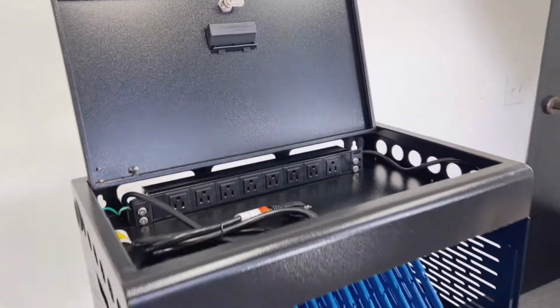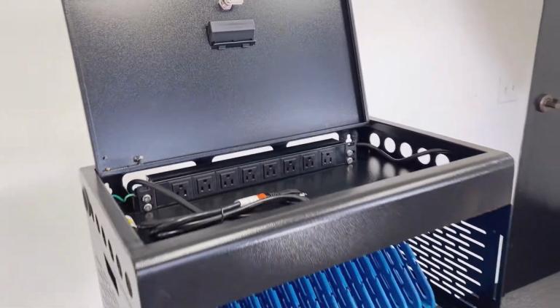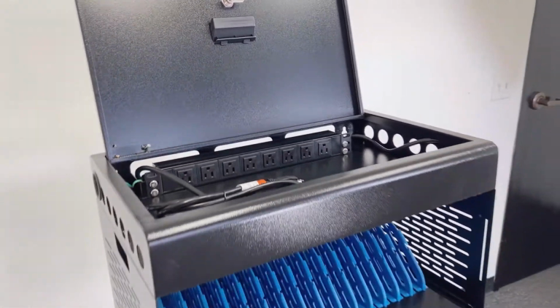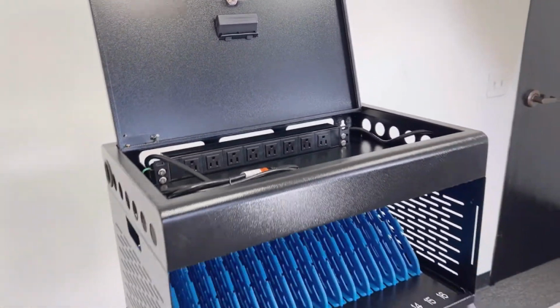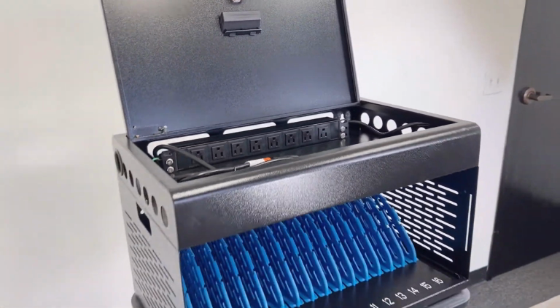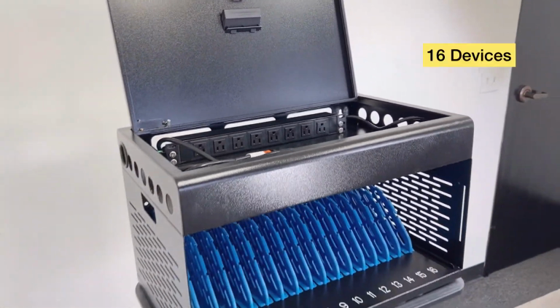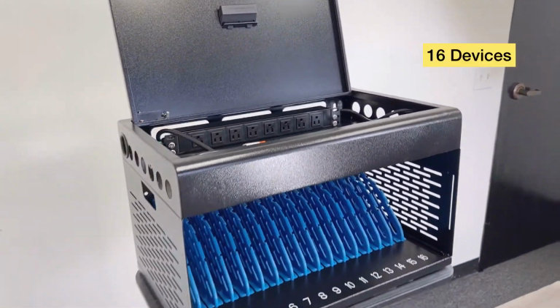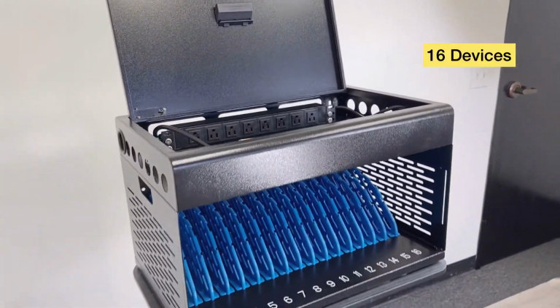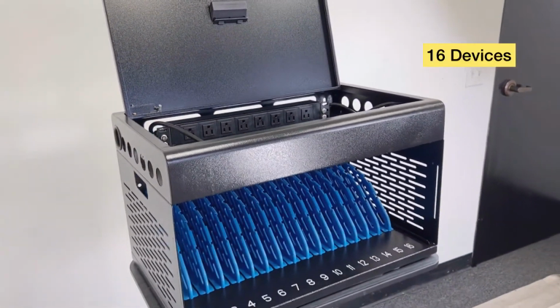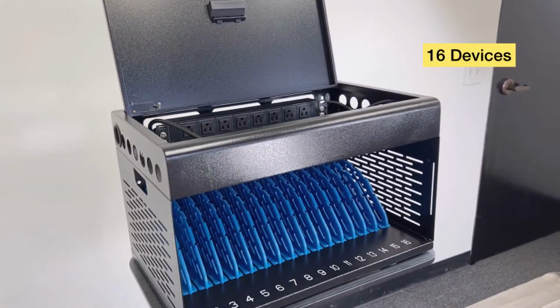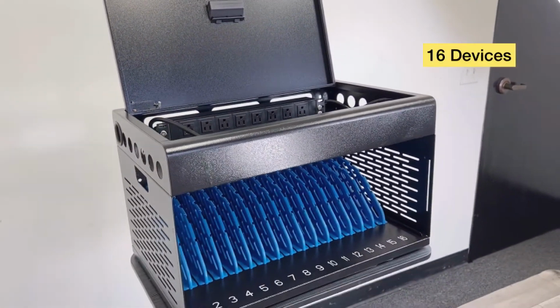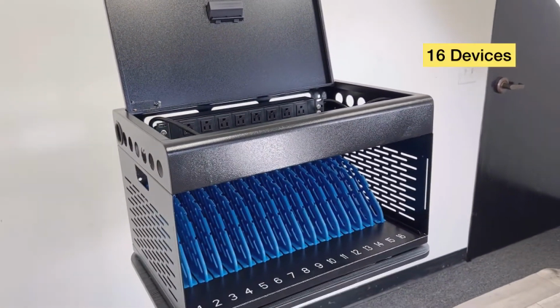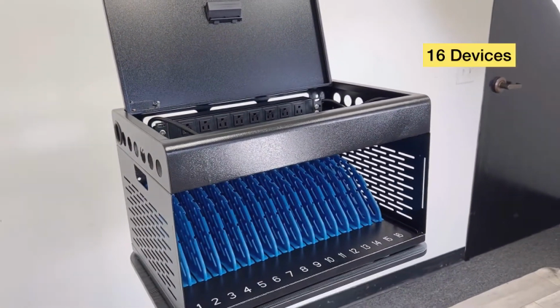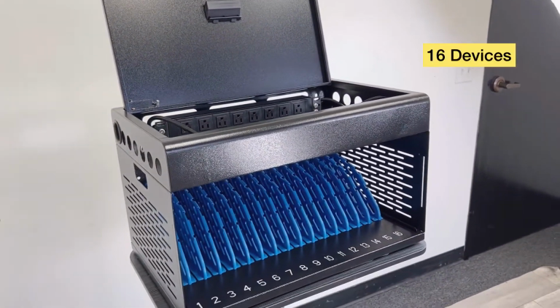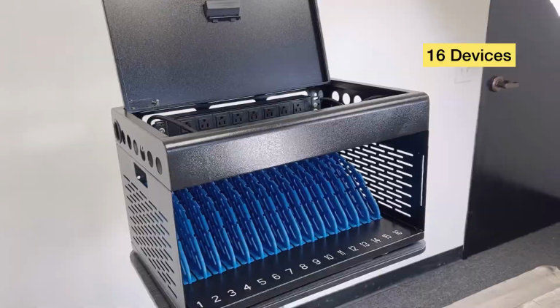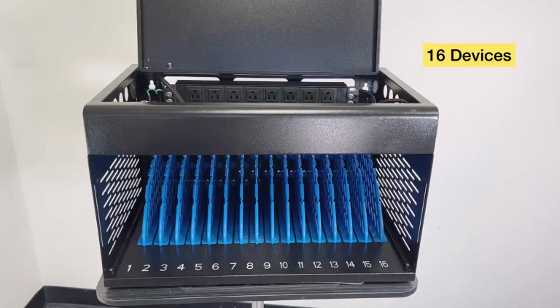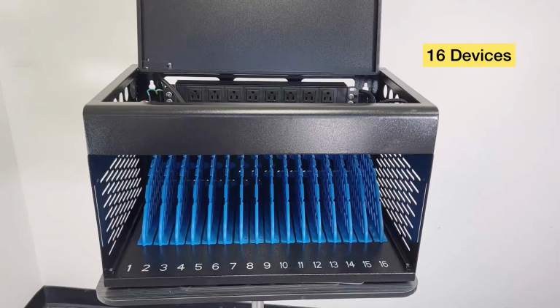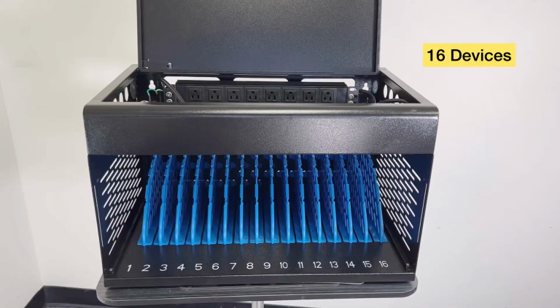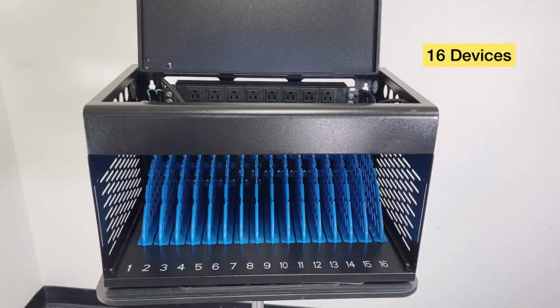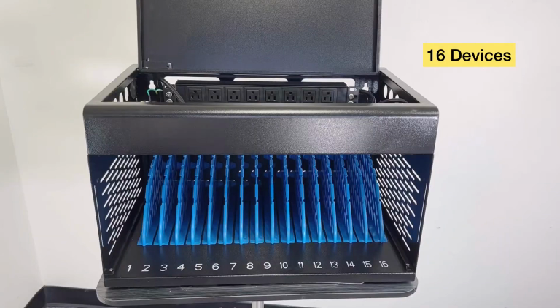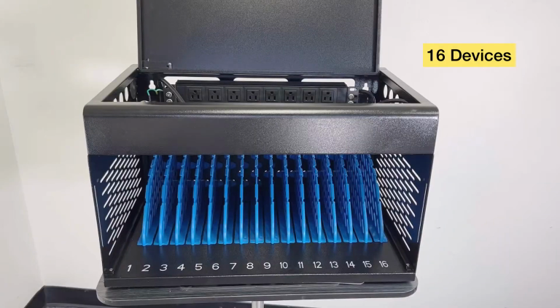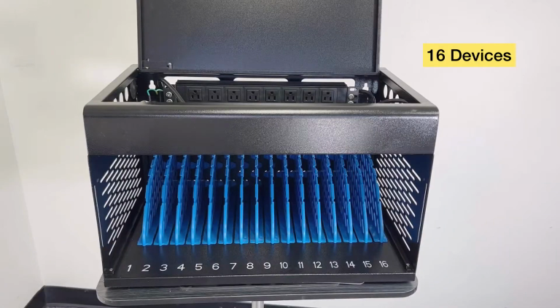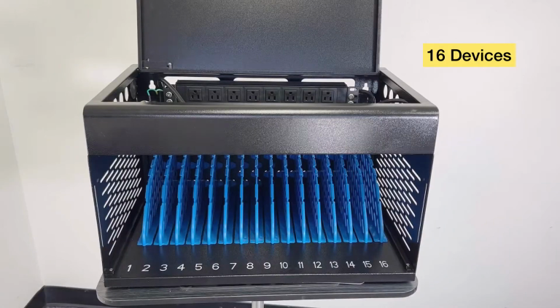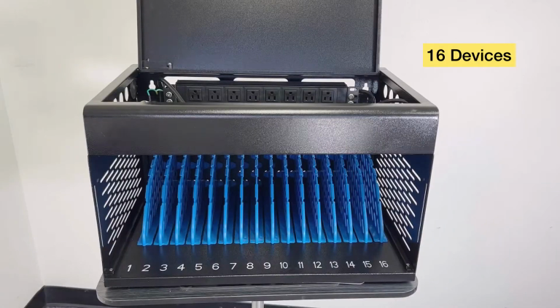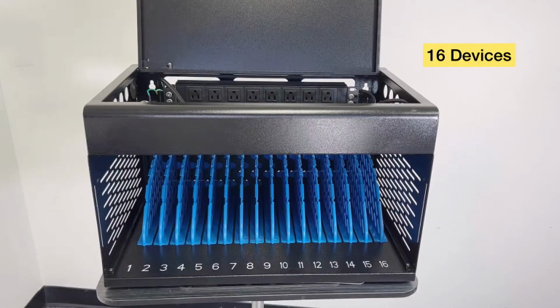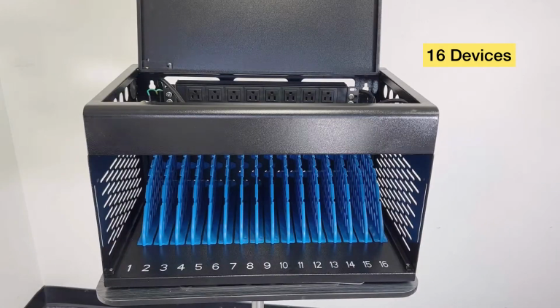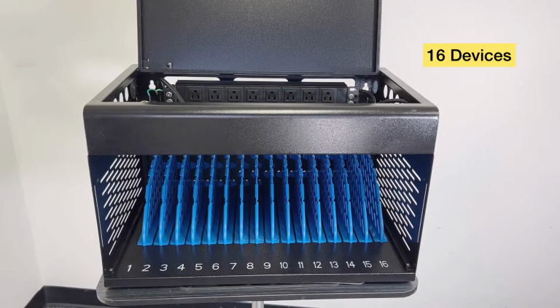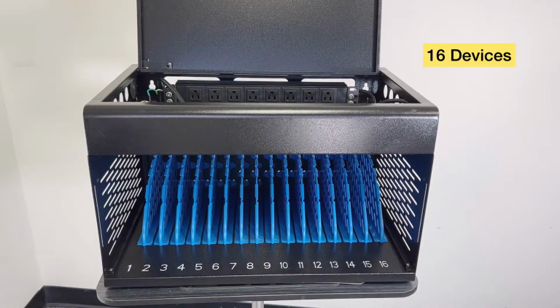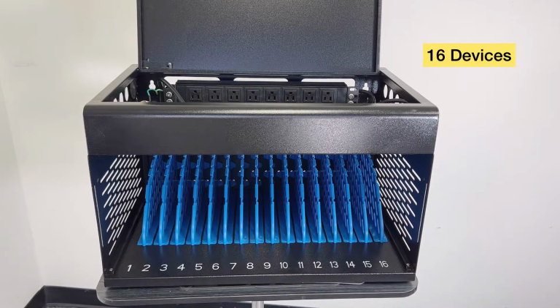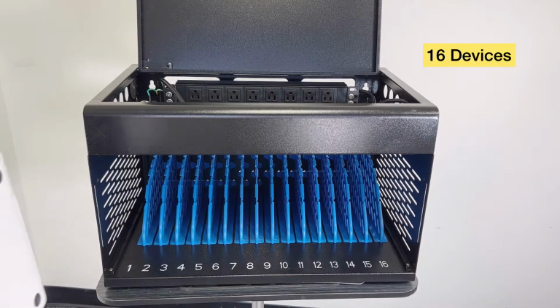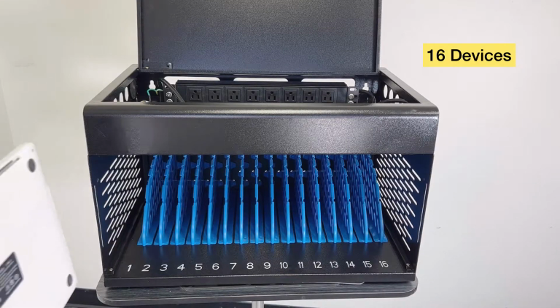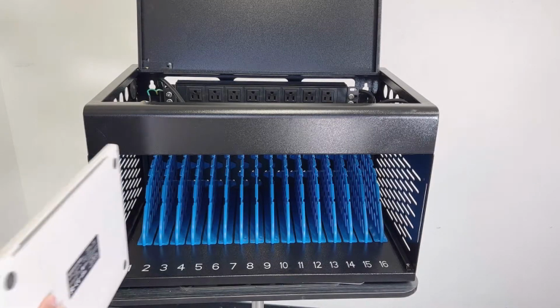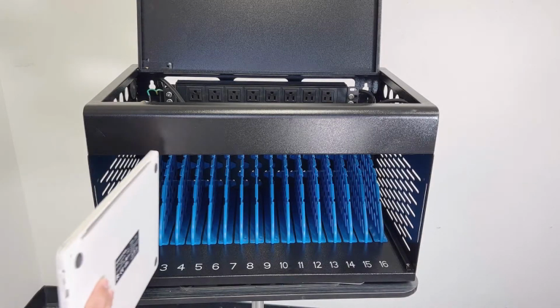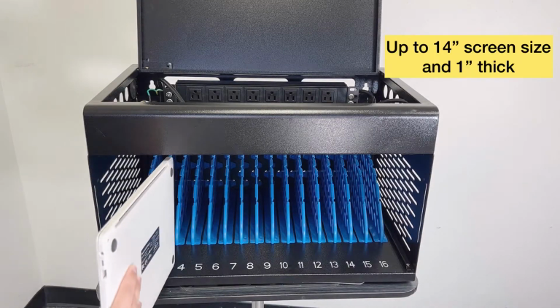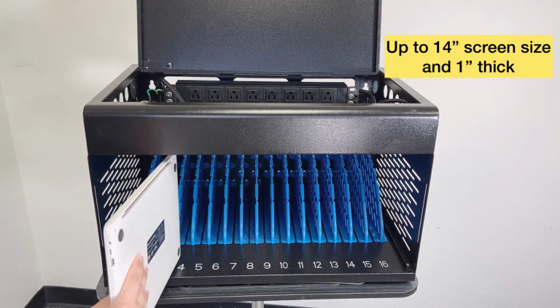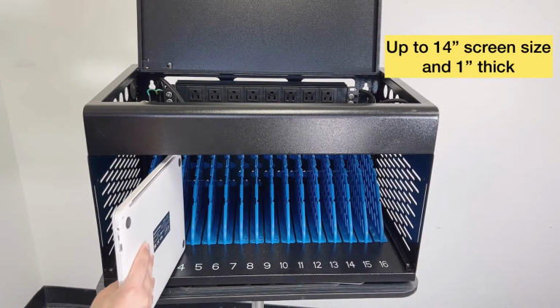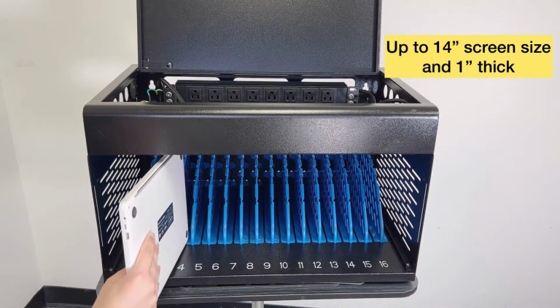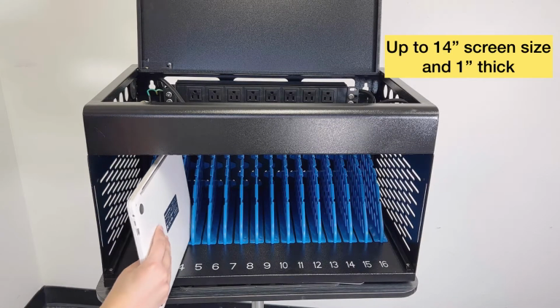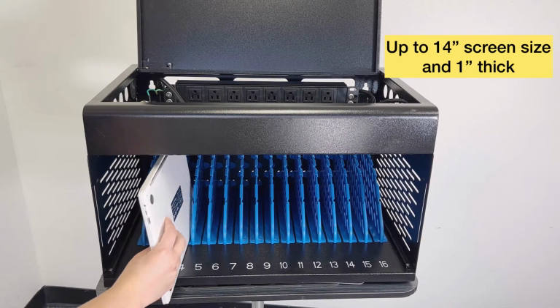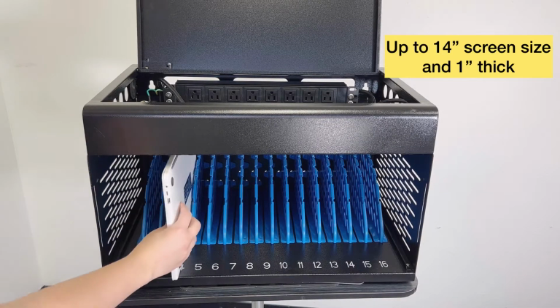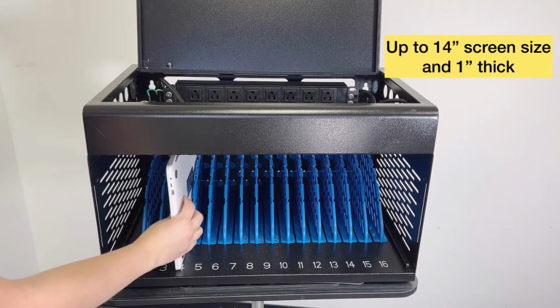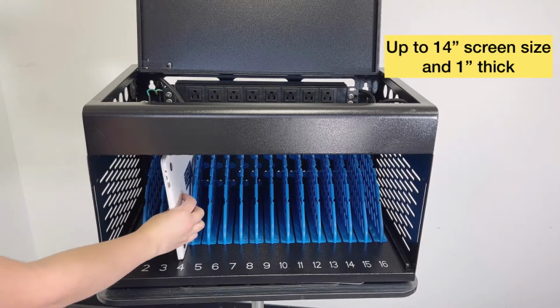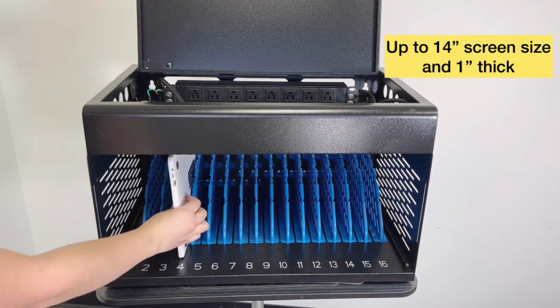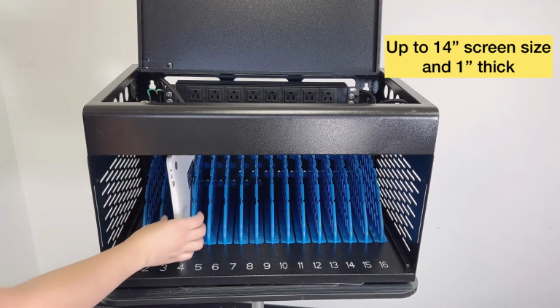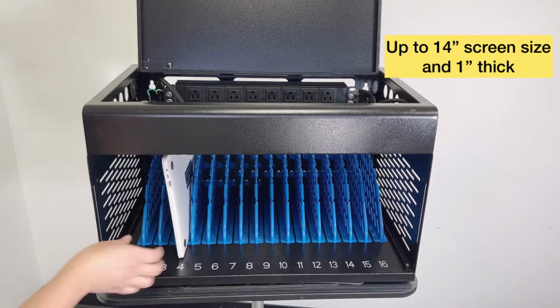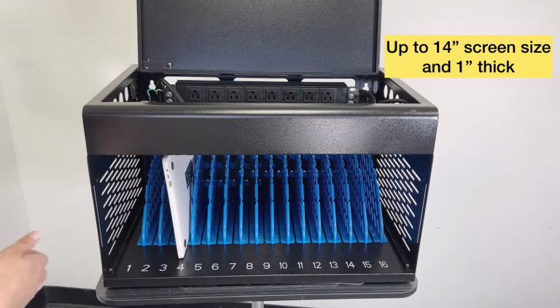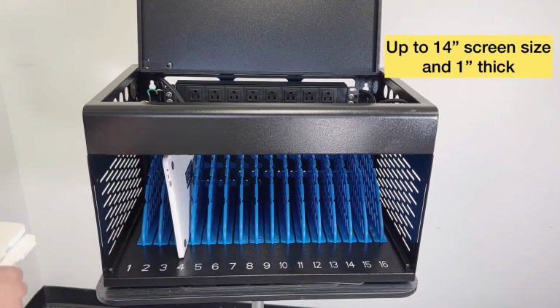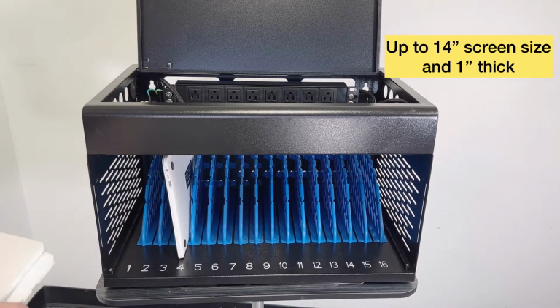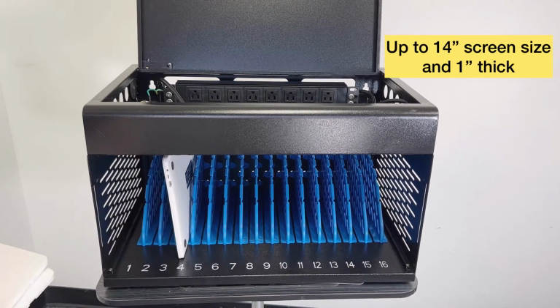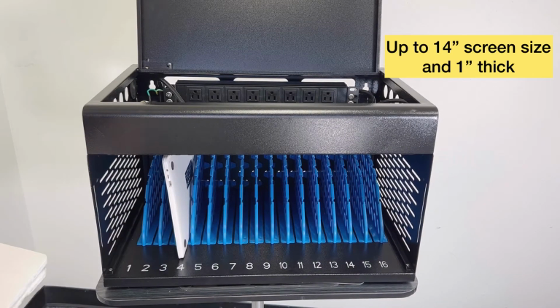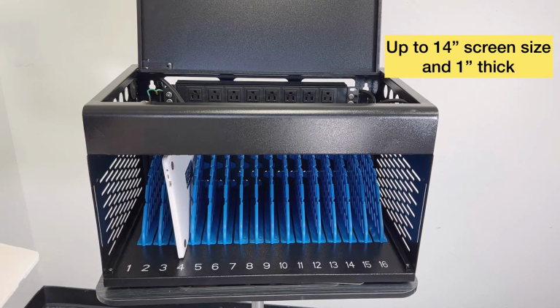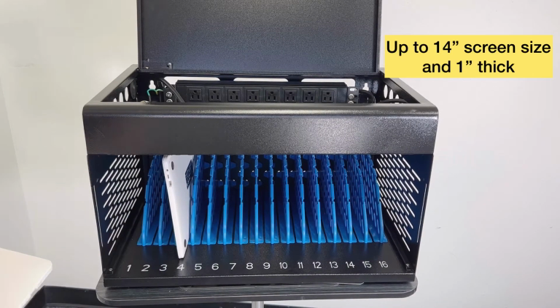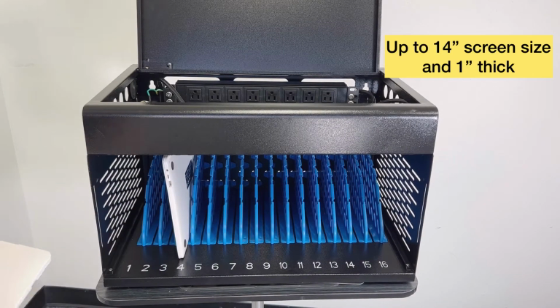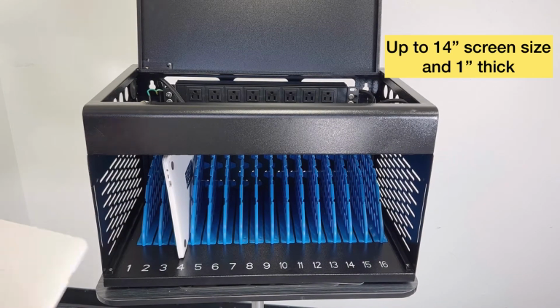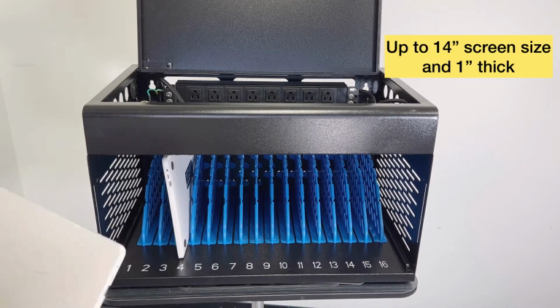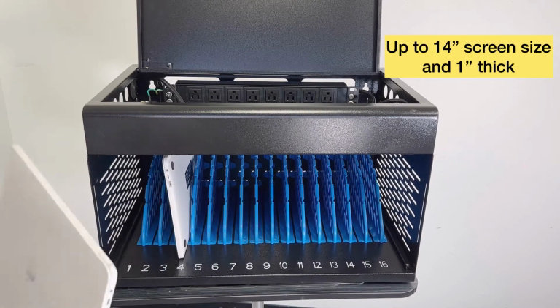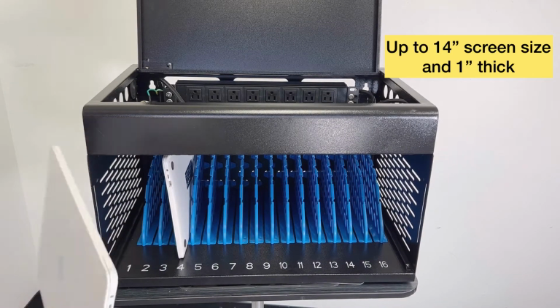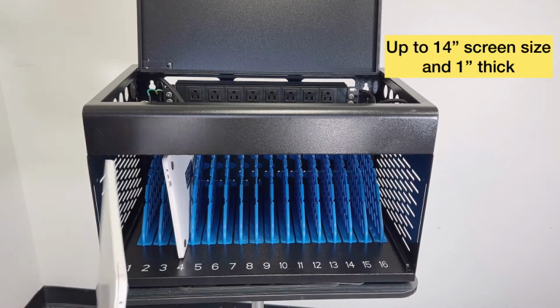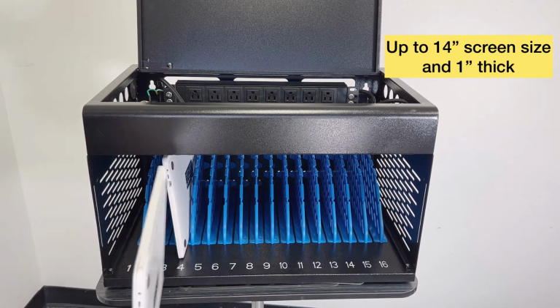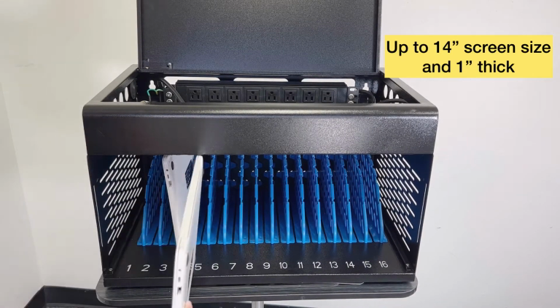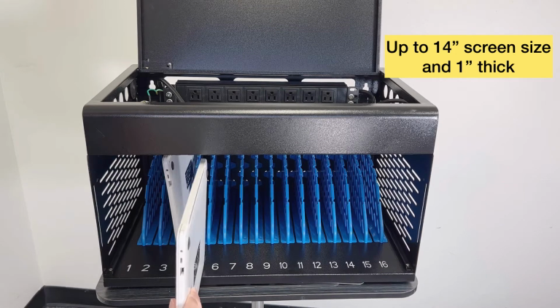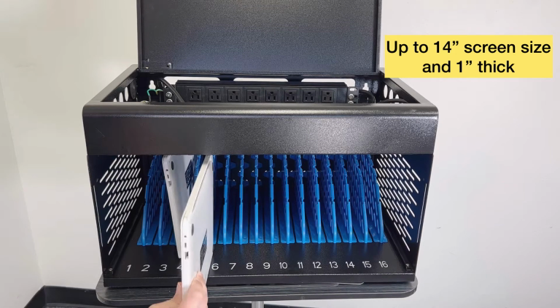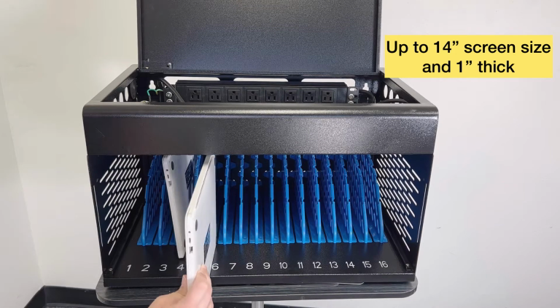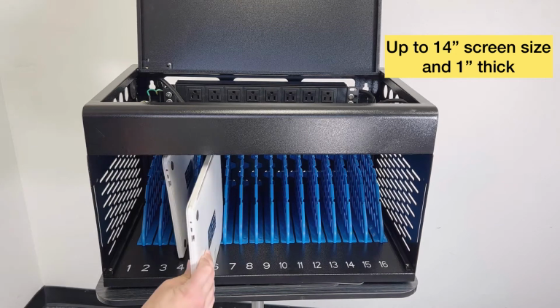It fits up to 16 devices — devices up to 14 inches in screen size and 1 inch of thickness.